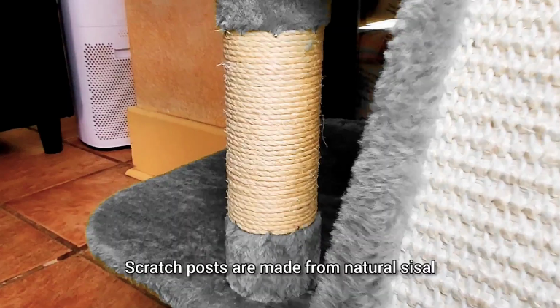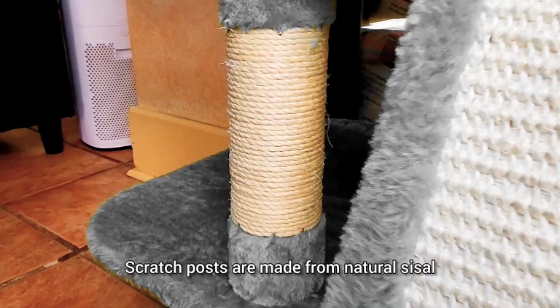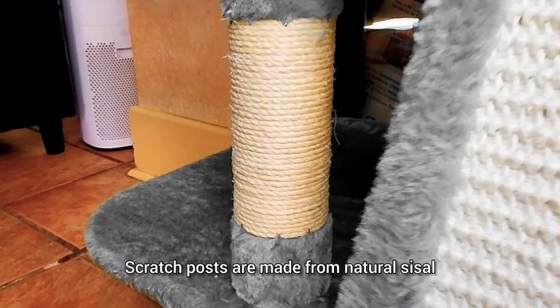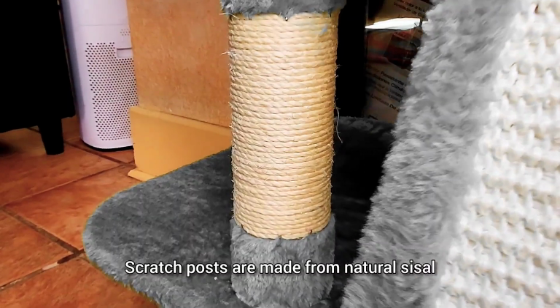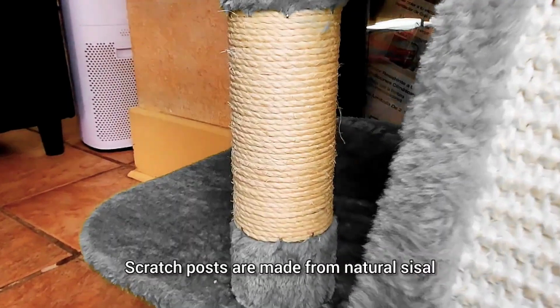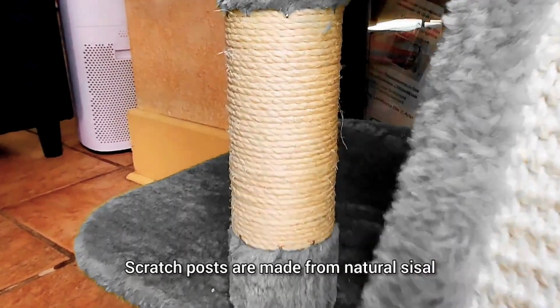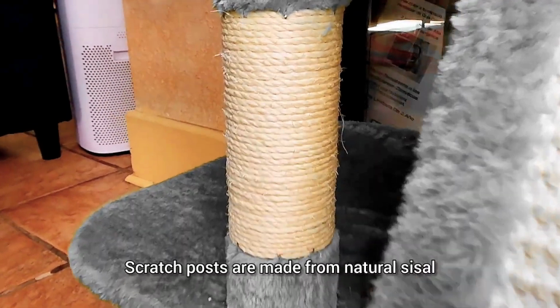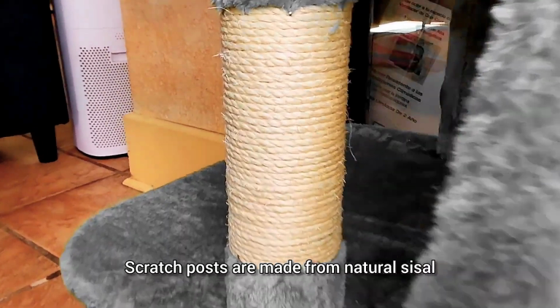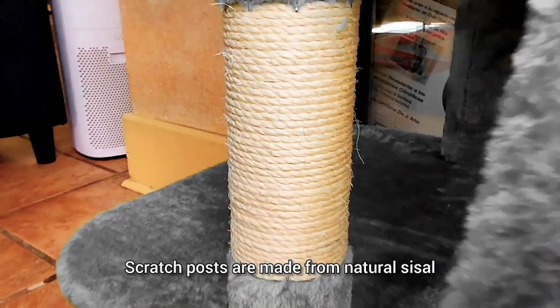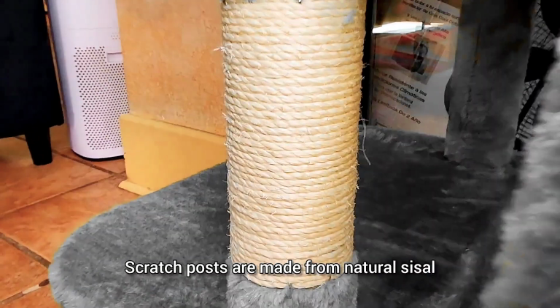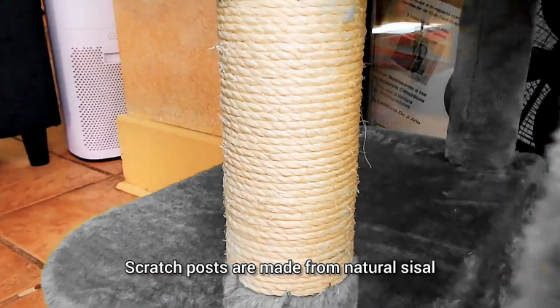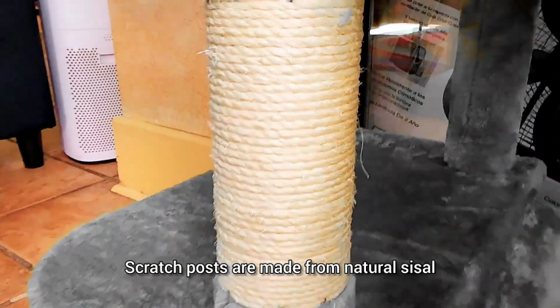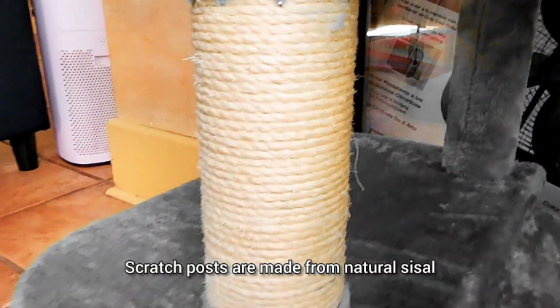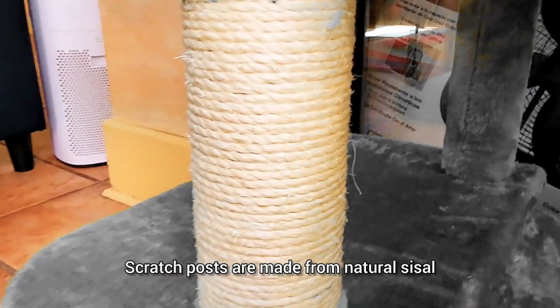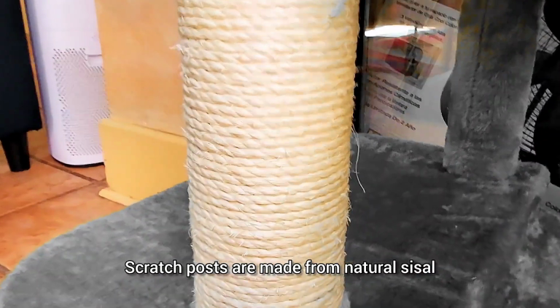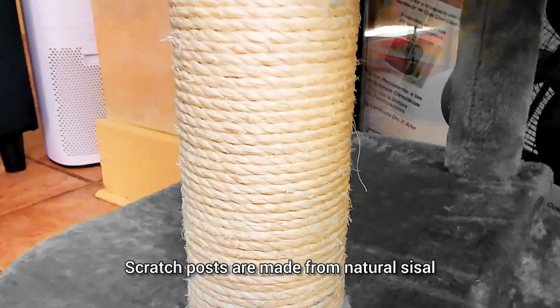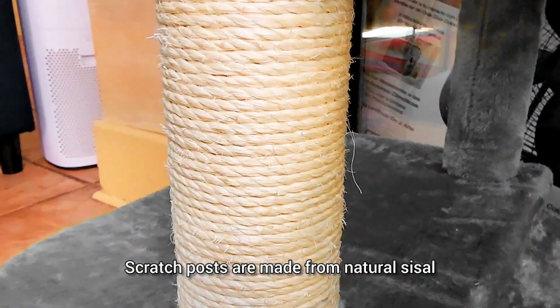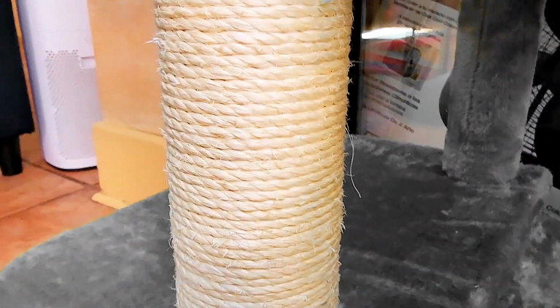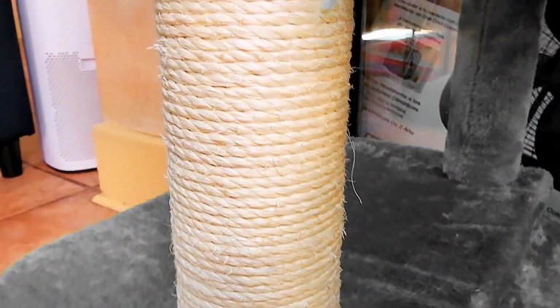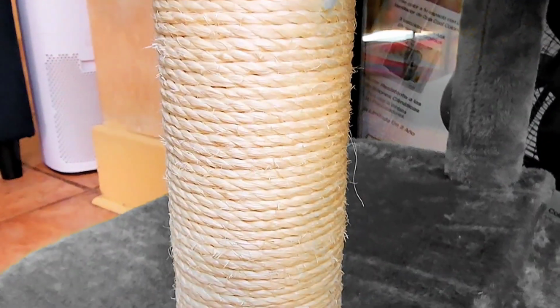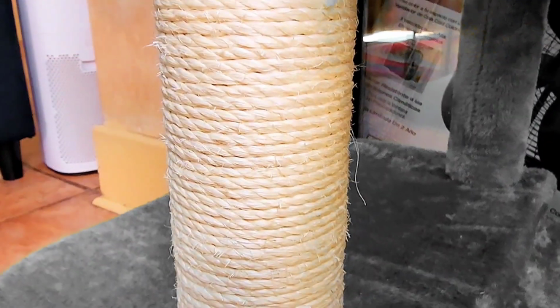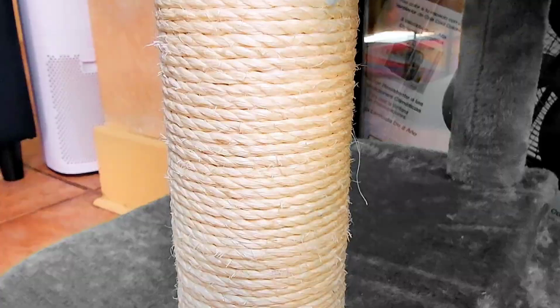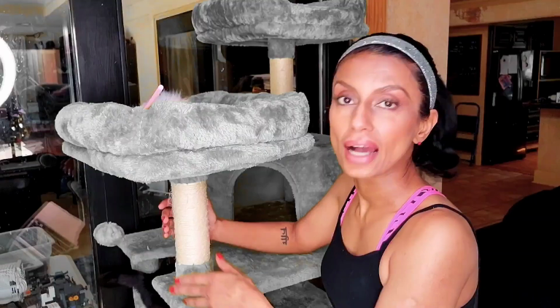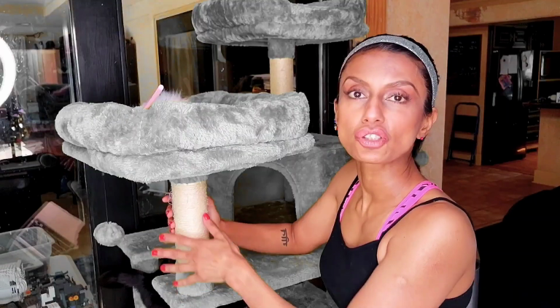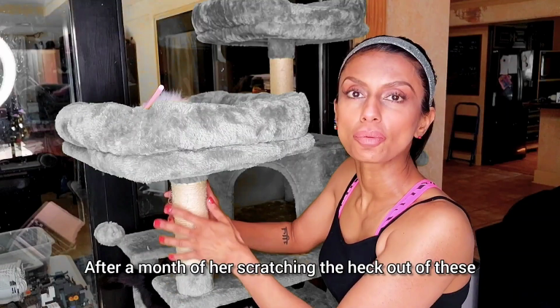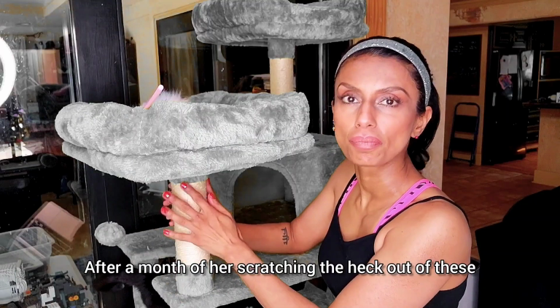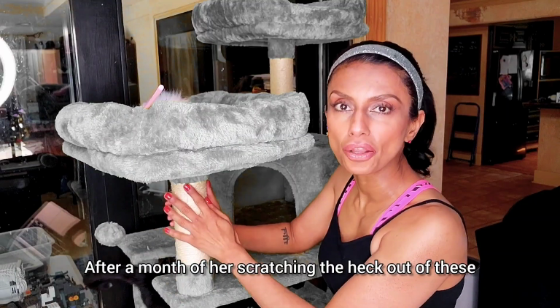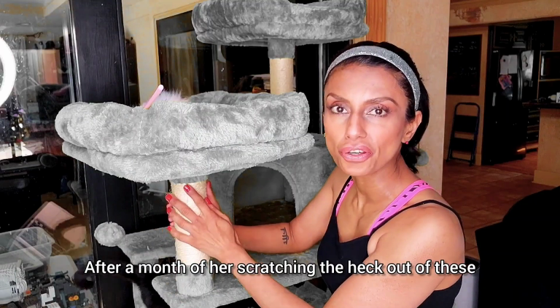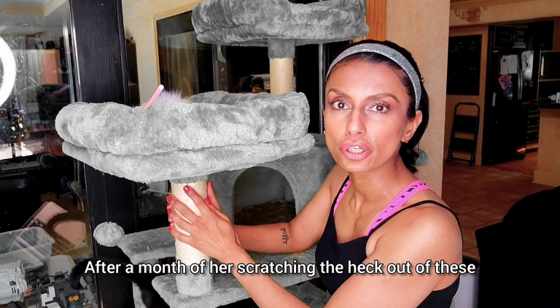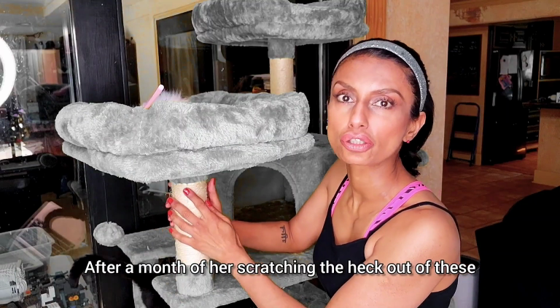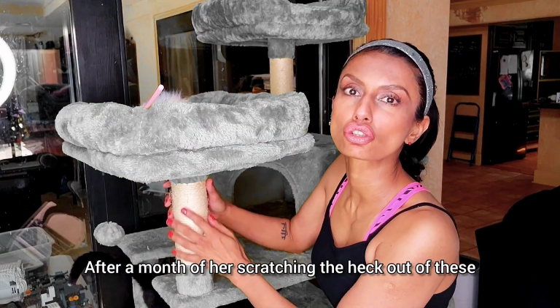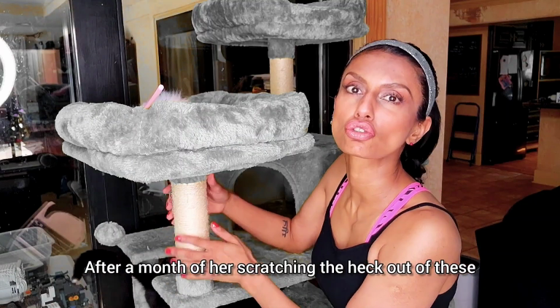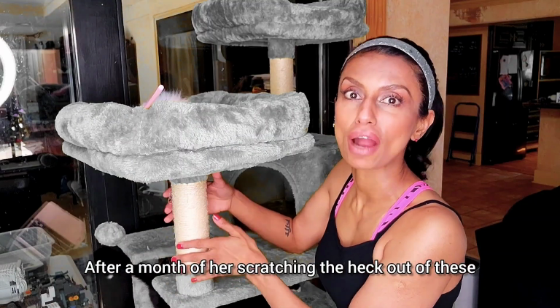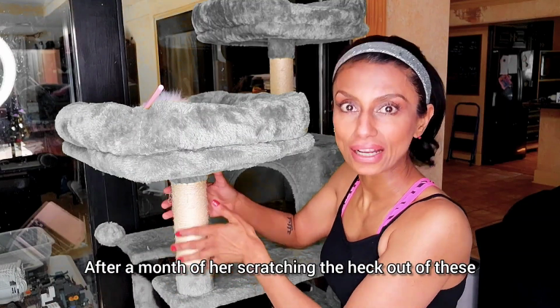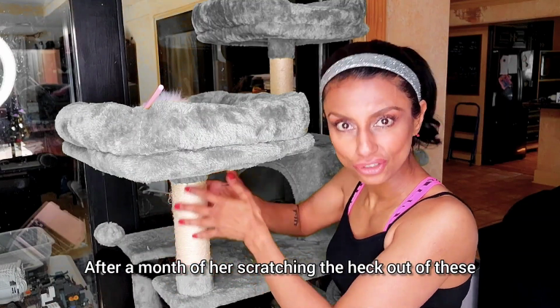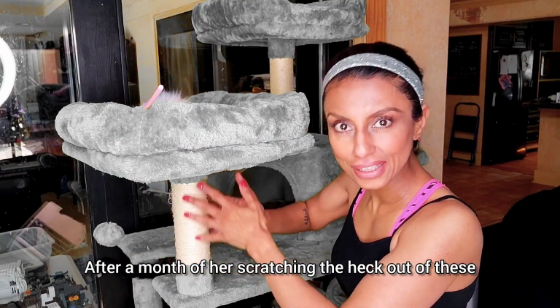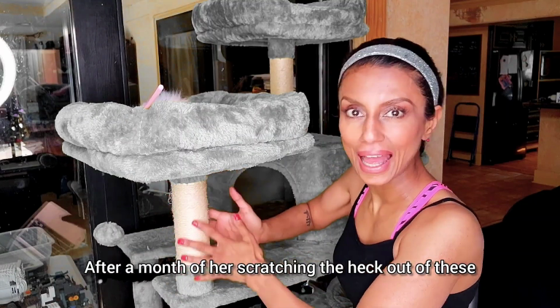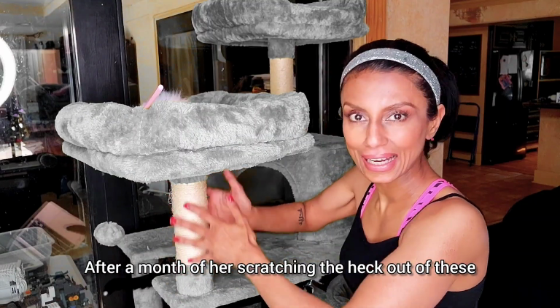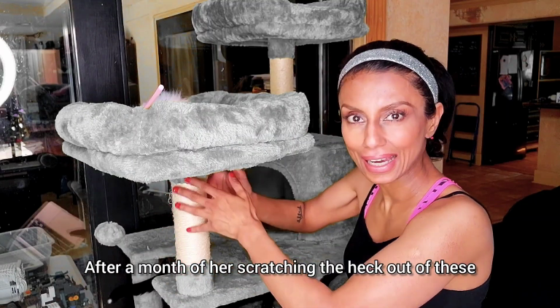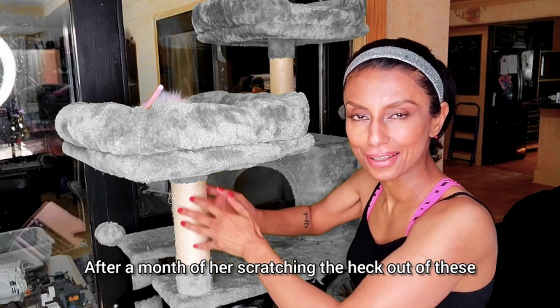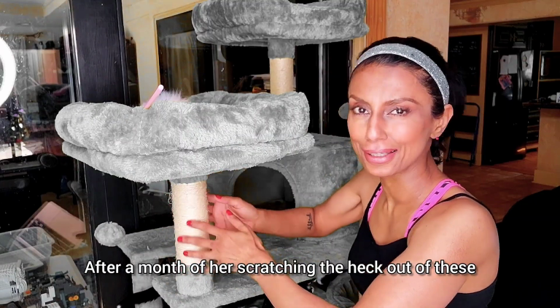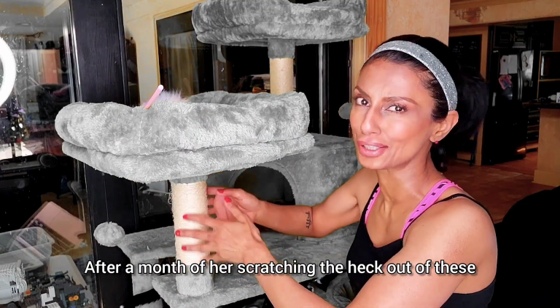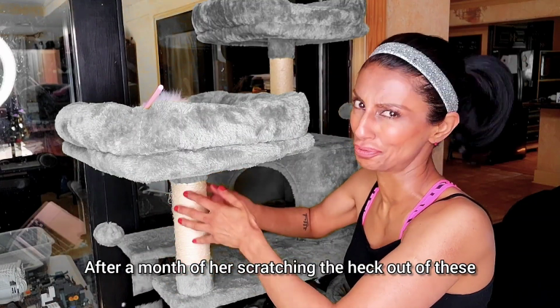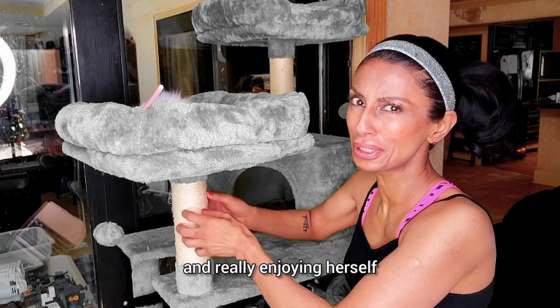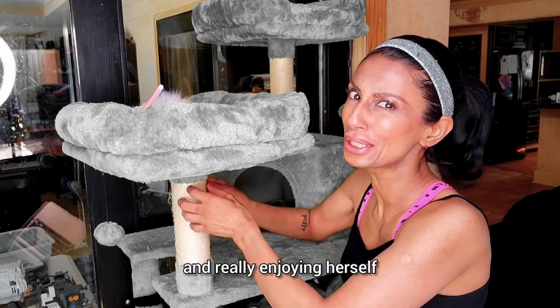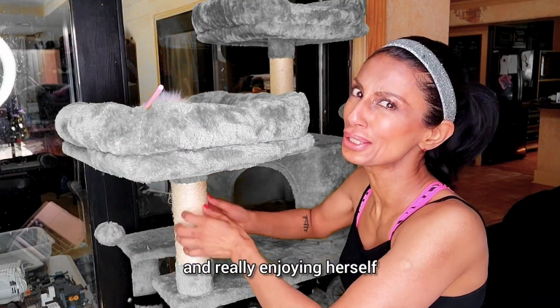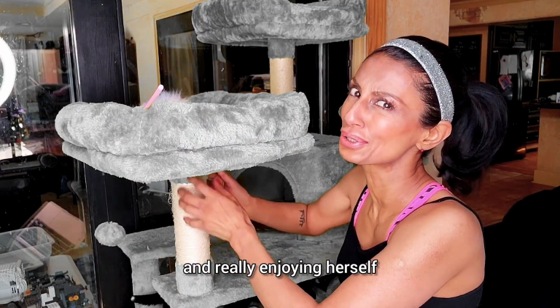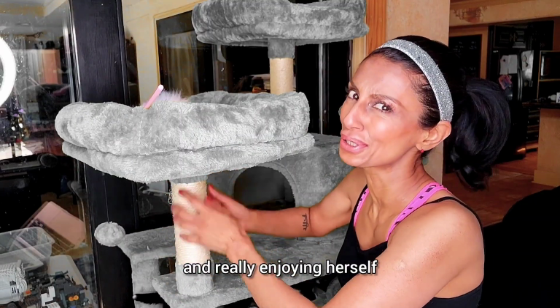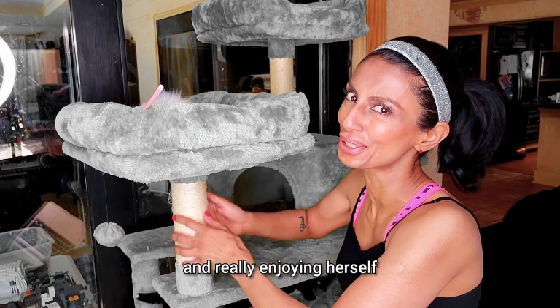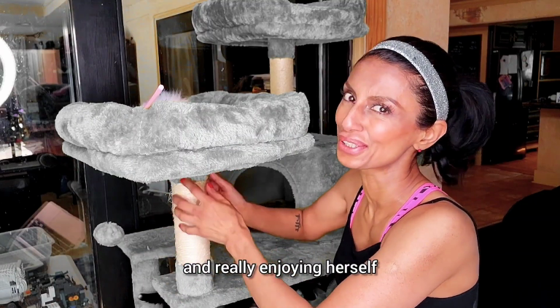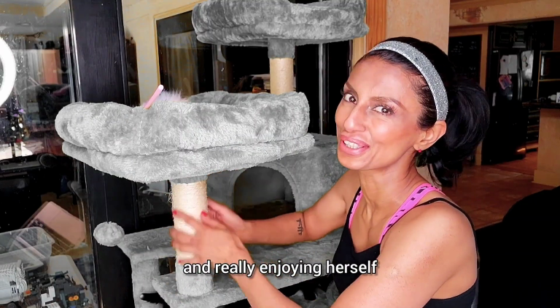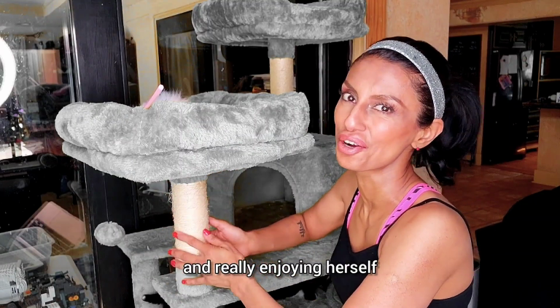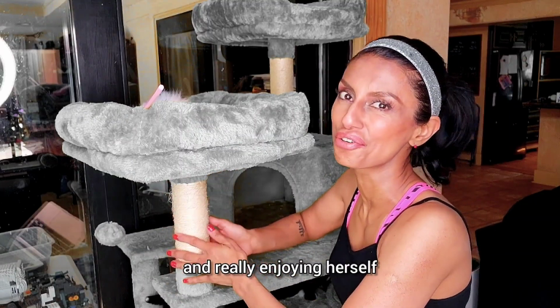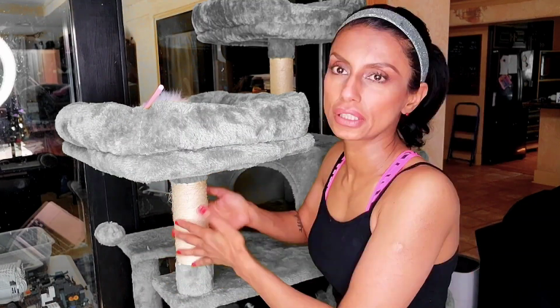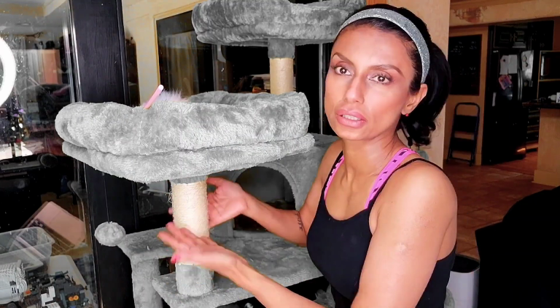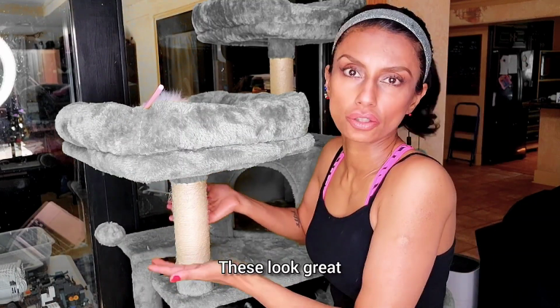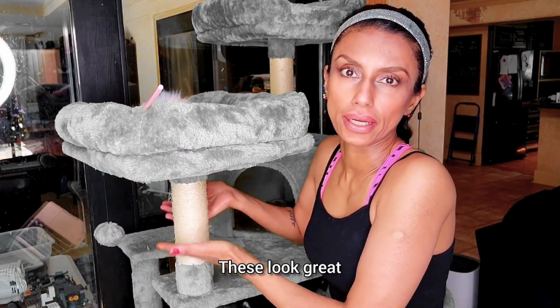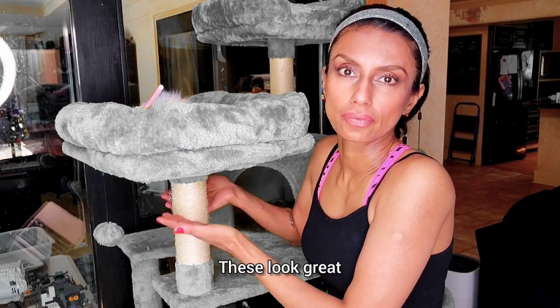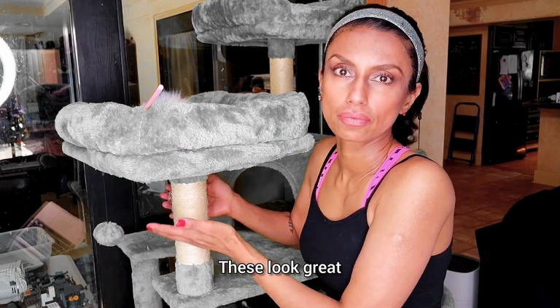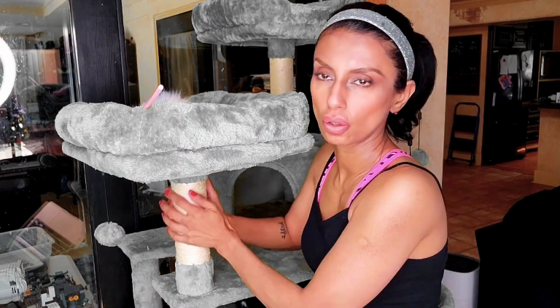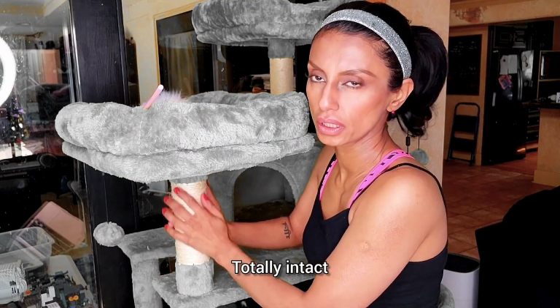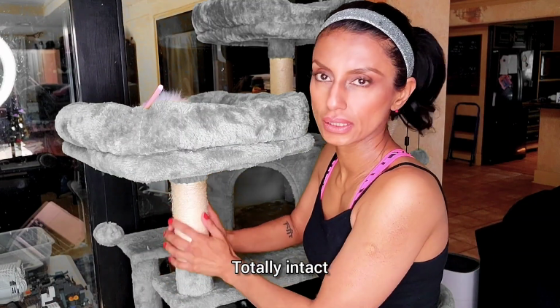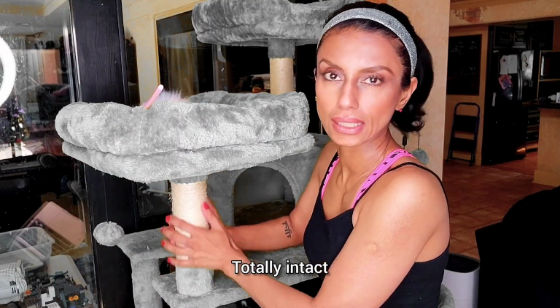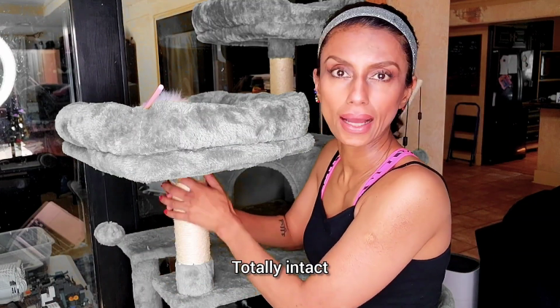The scratch posts are made from natural sisal. After a month of her scratching the heck out of these and really enjoying herself, these look great. Totally intact.